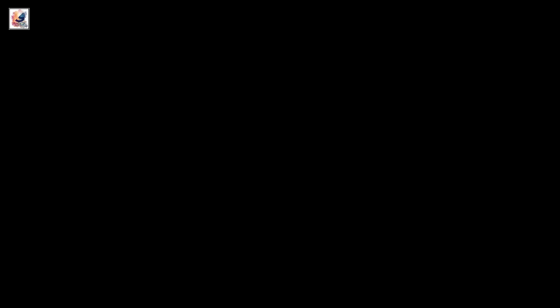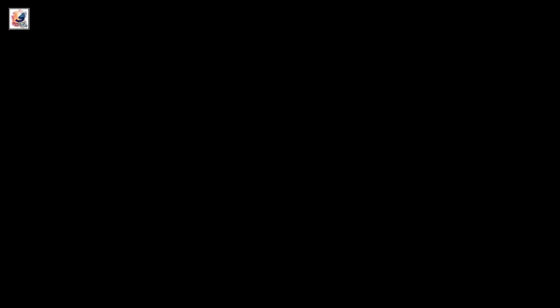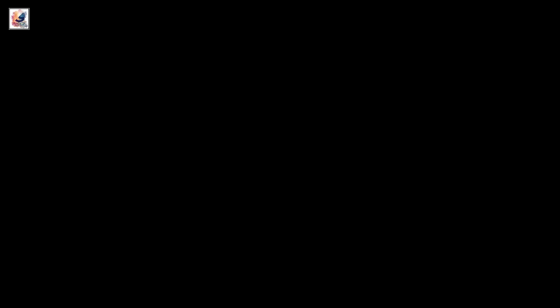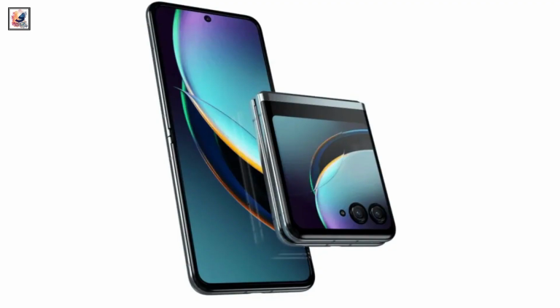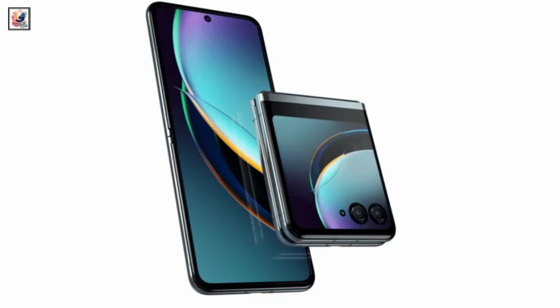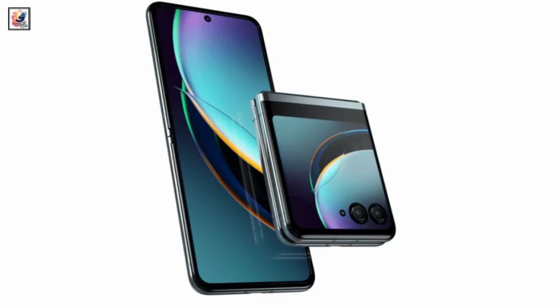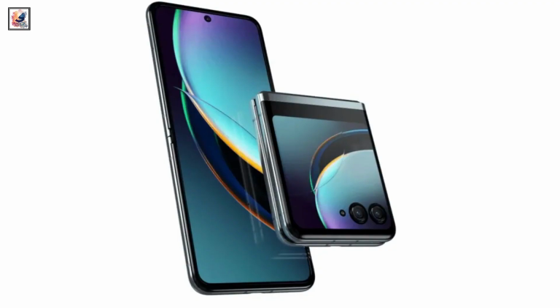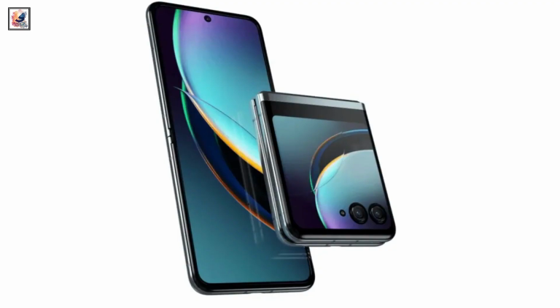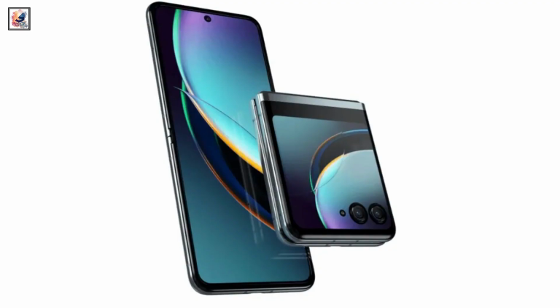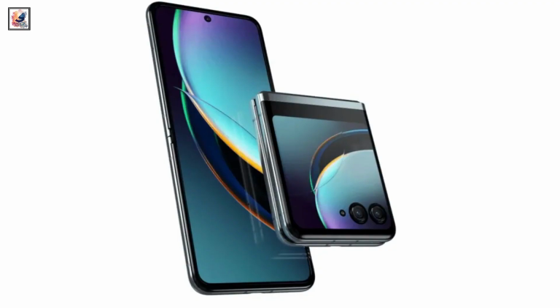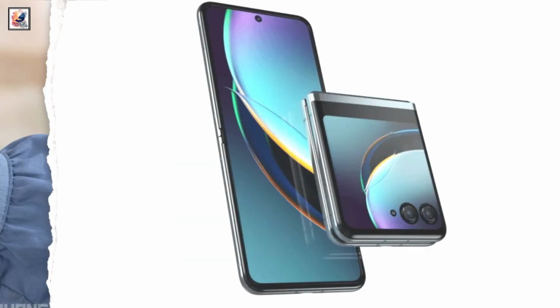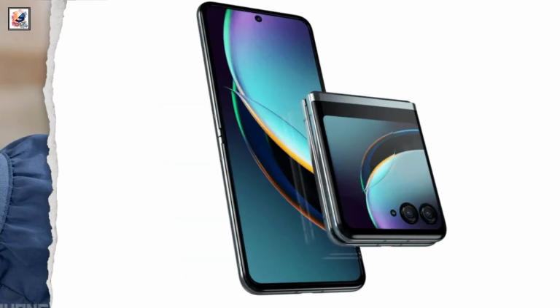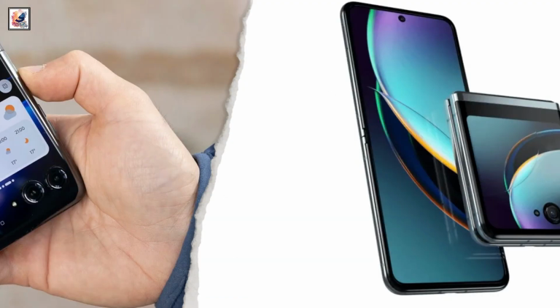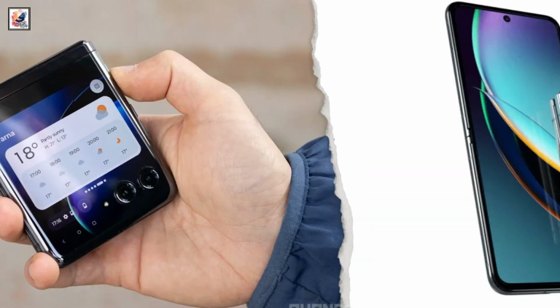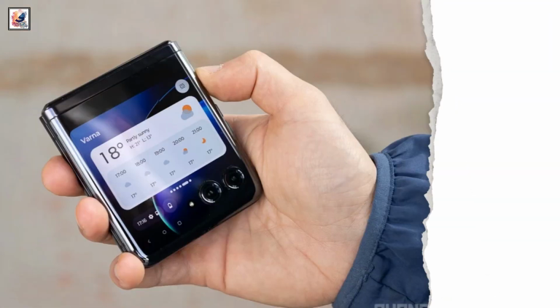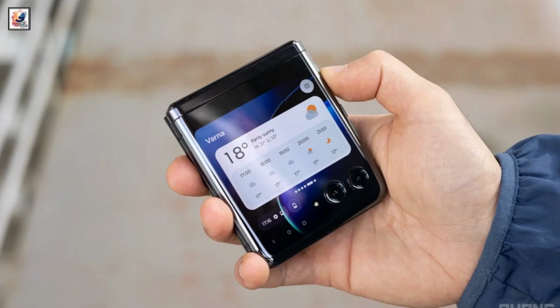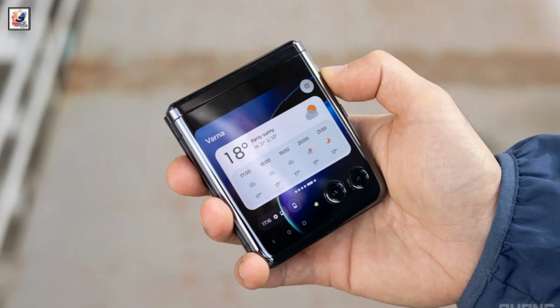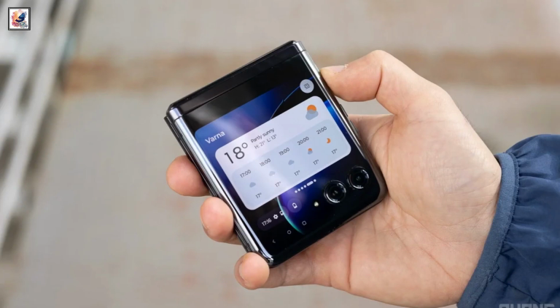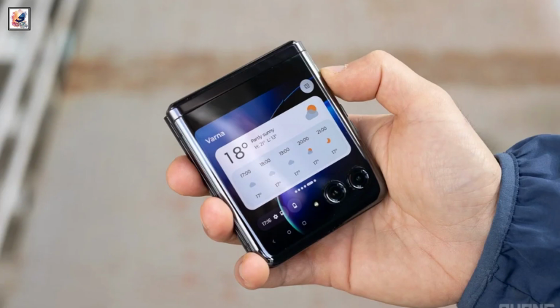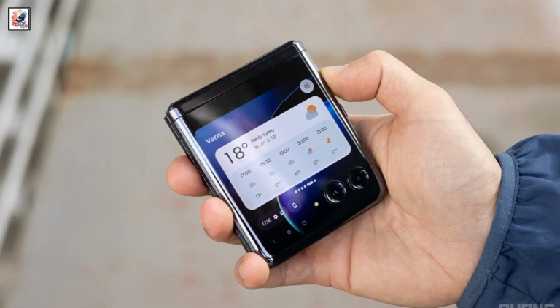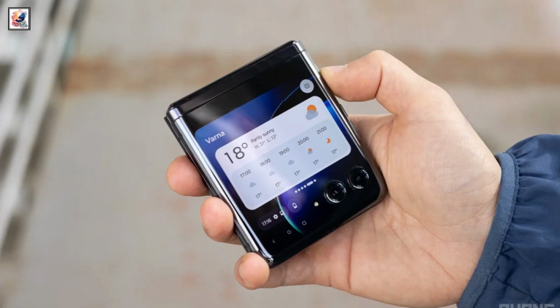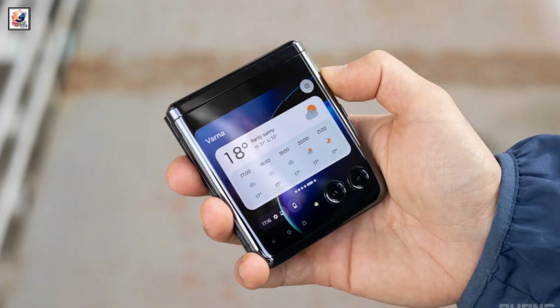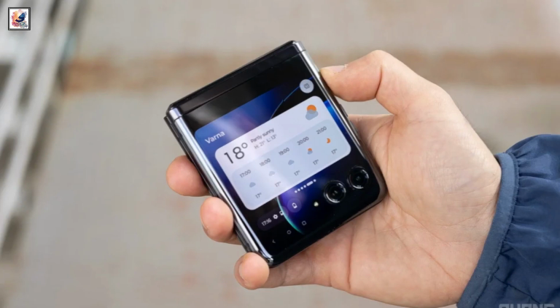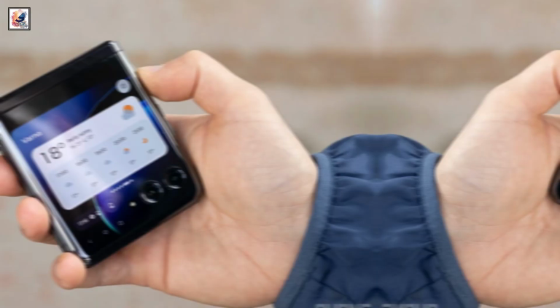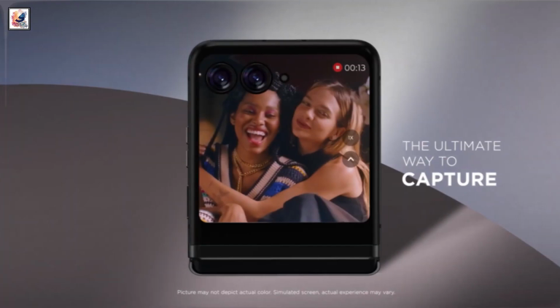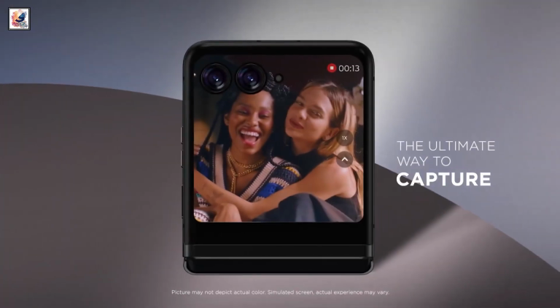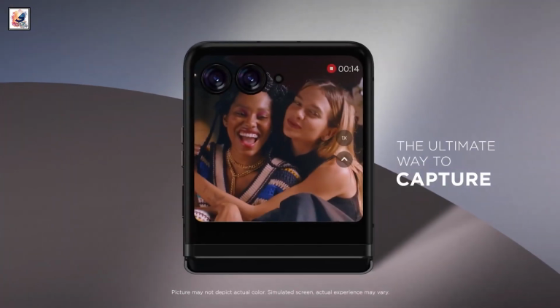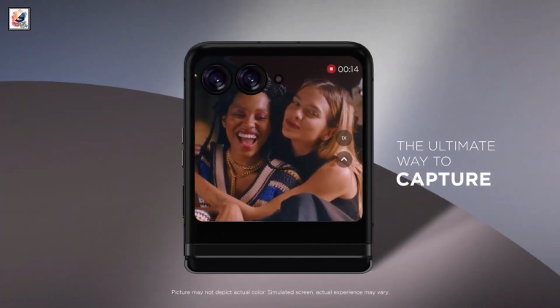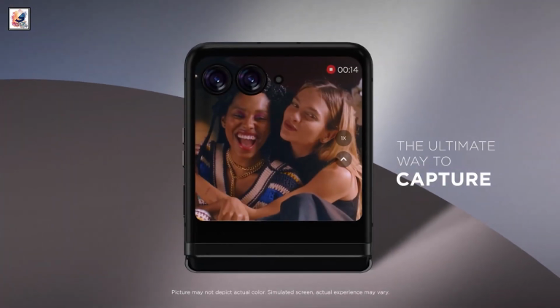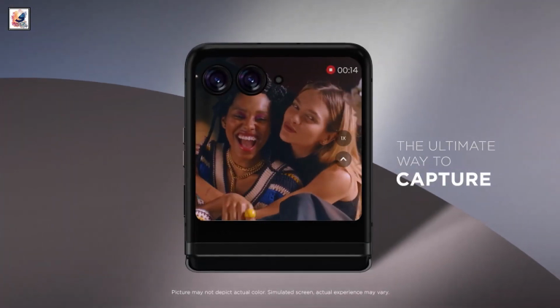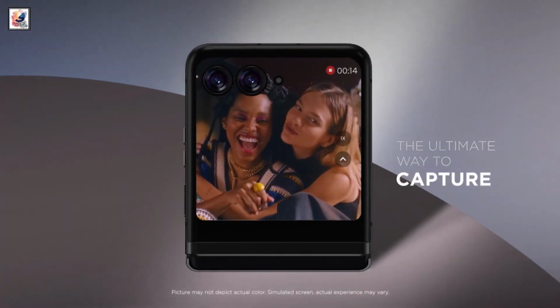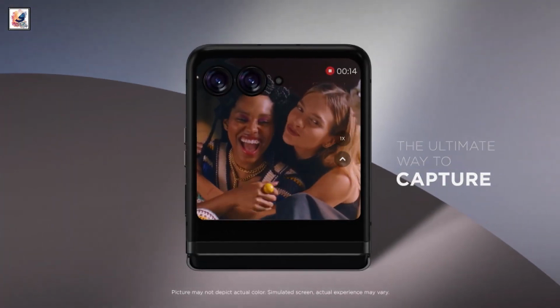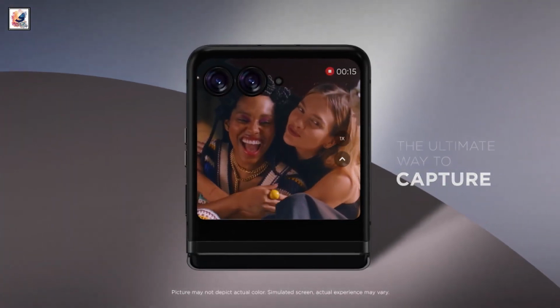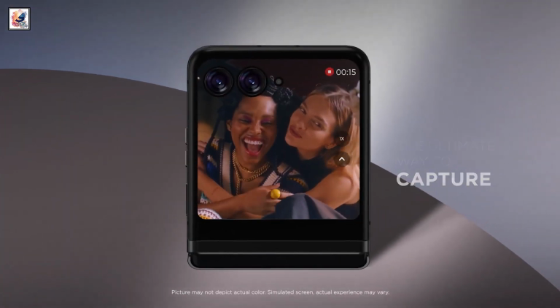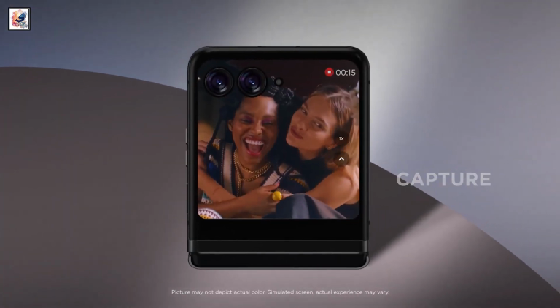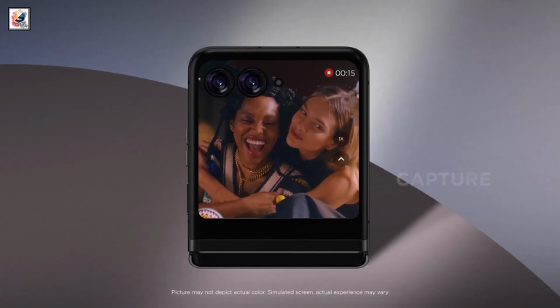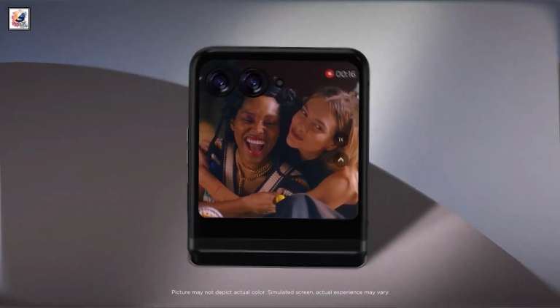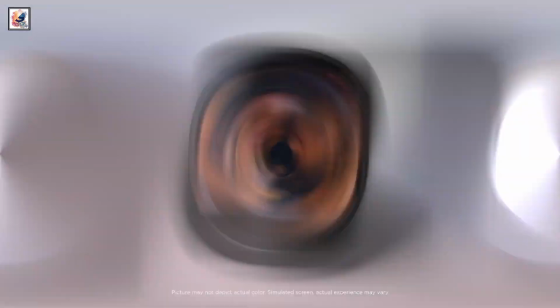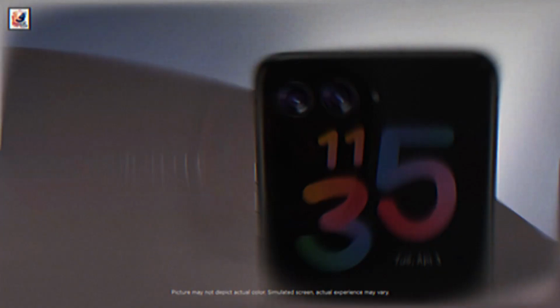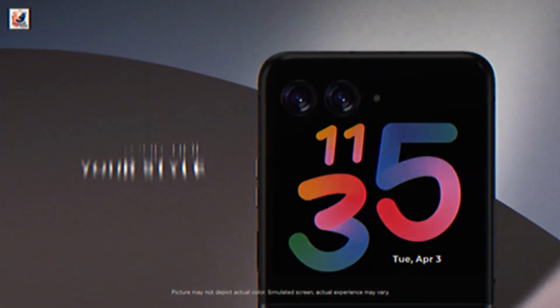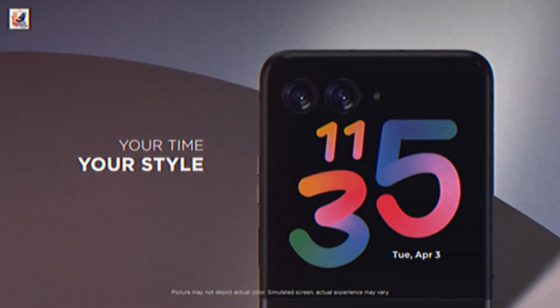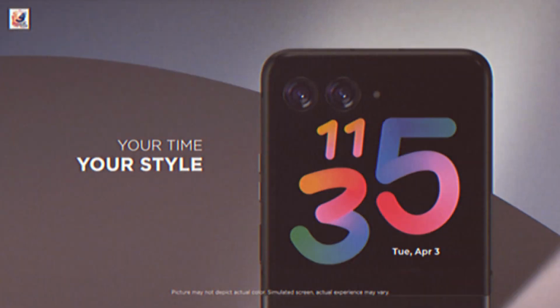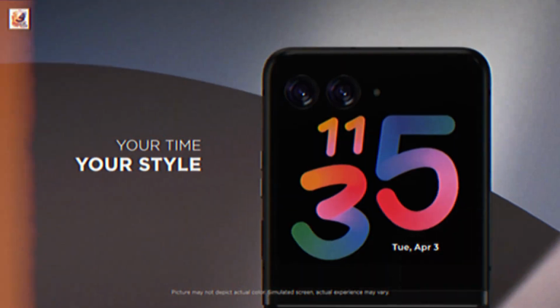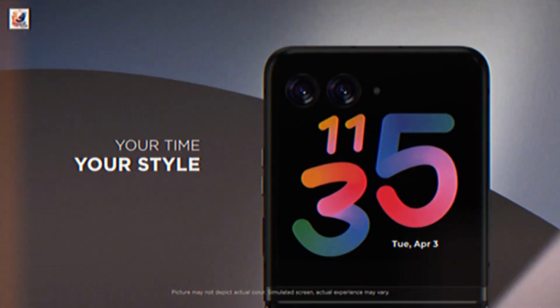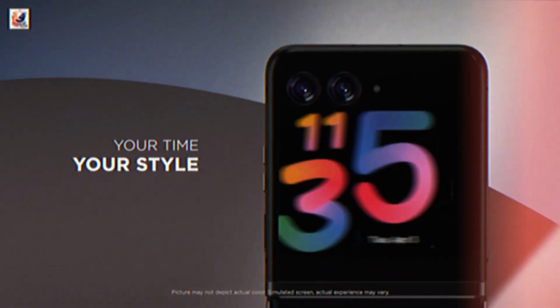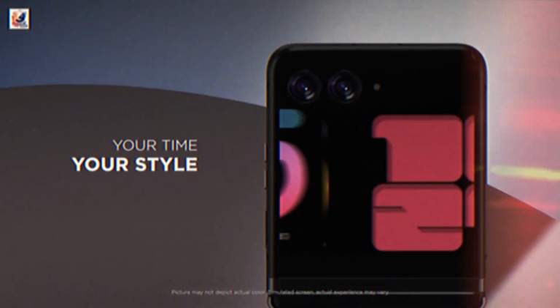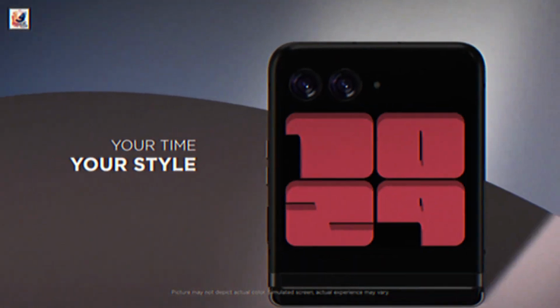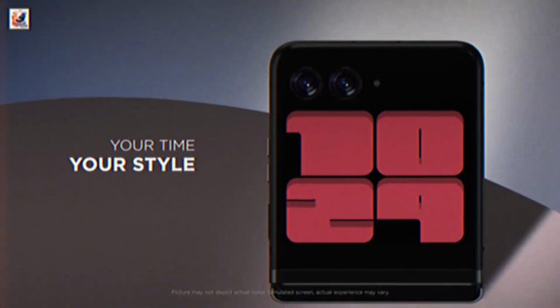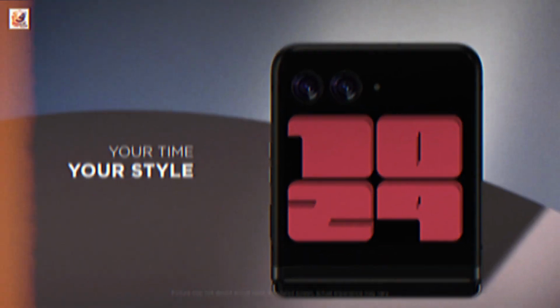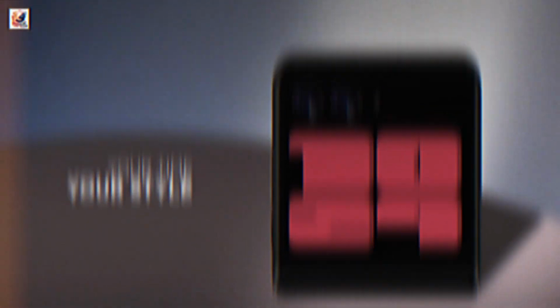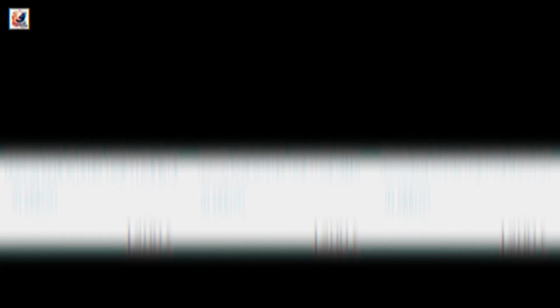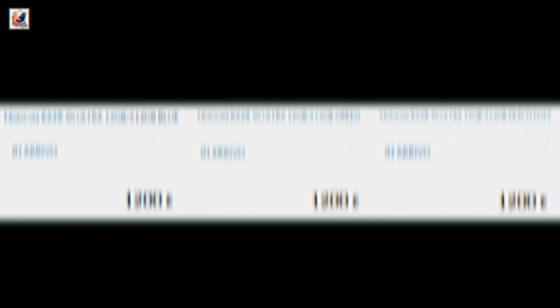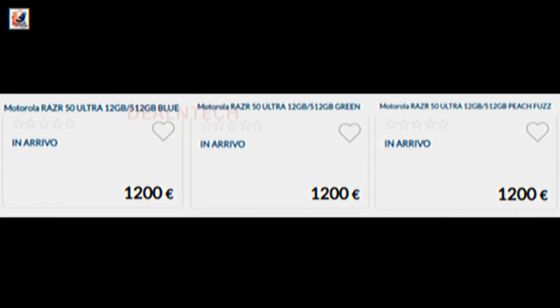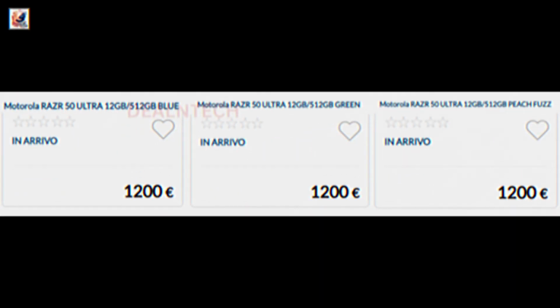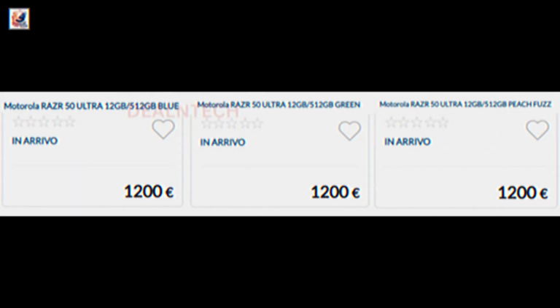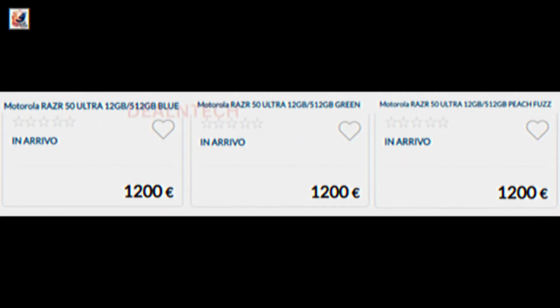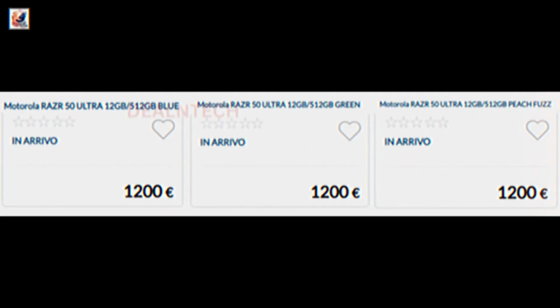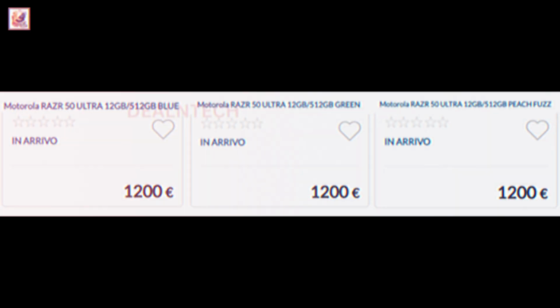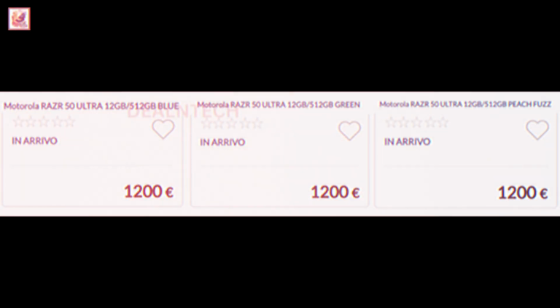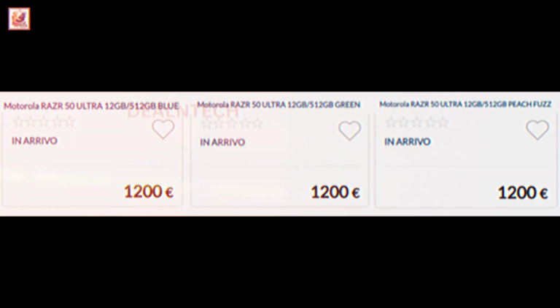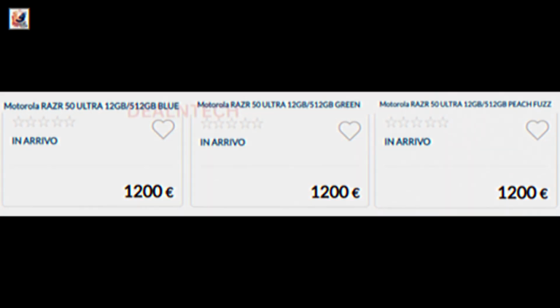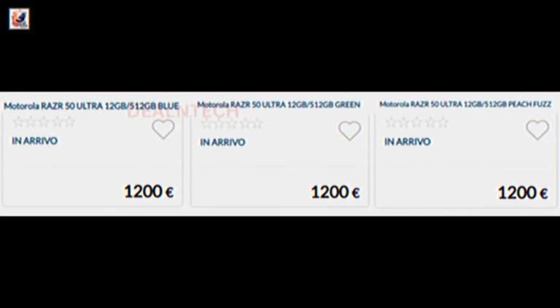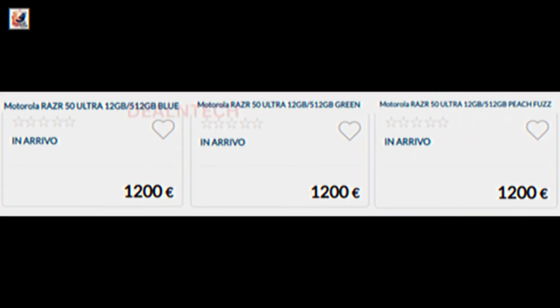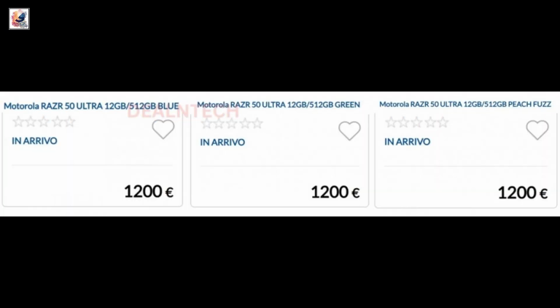A few weeks ago, the Razer 50 Ultra's price for the Eurozone was leaked. The Razer 50 Ultra will be priced at 1,200 euros.